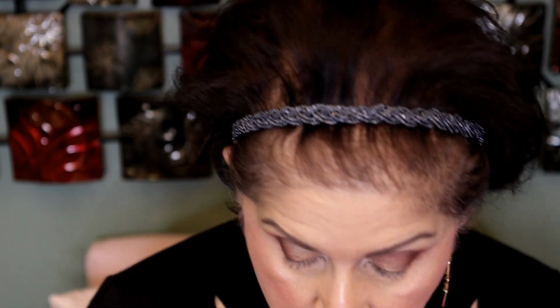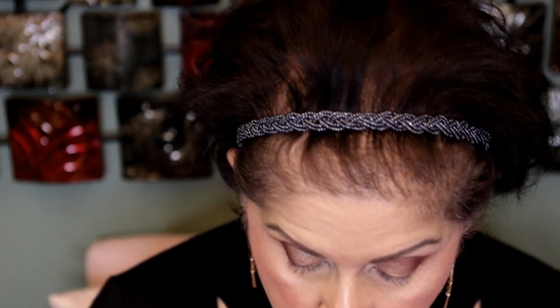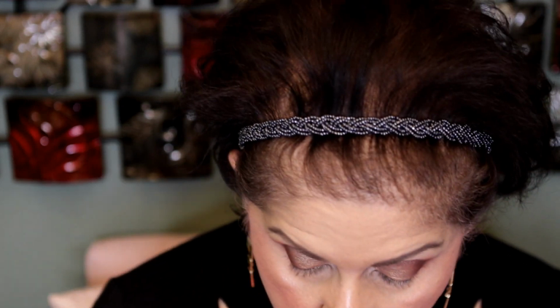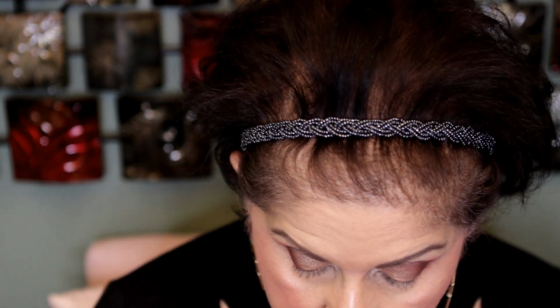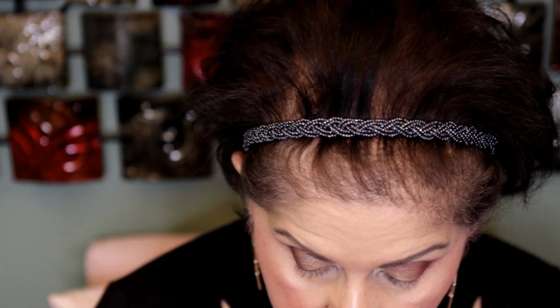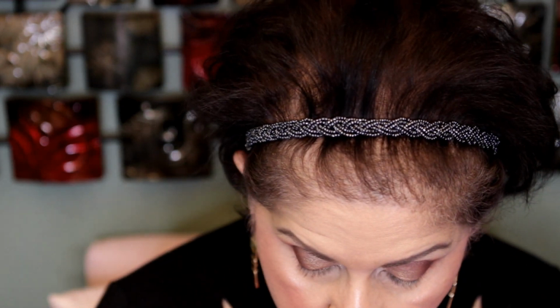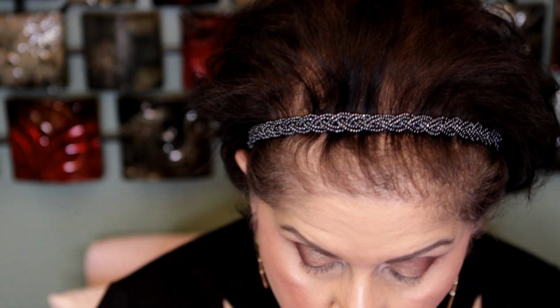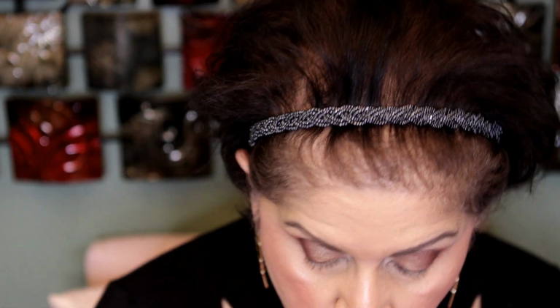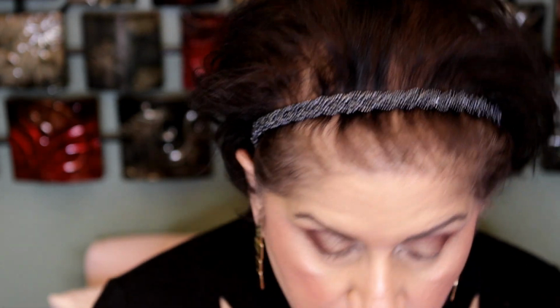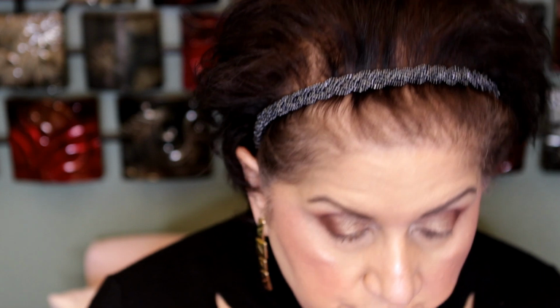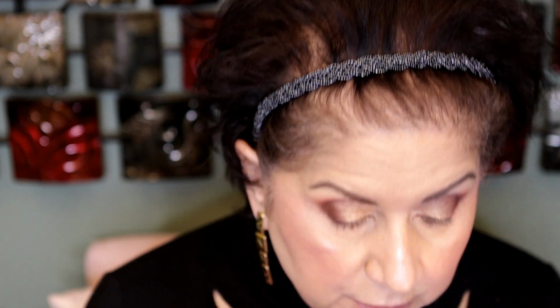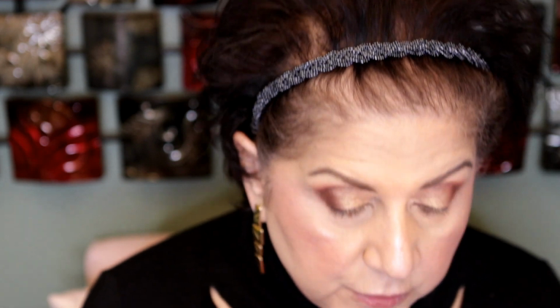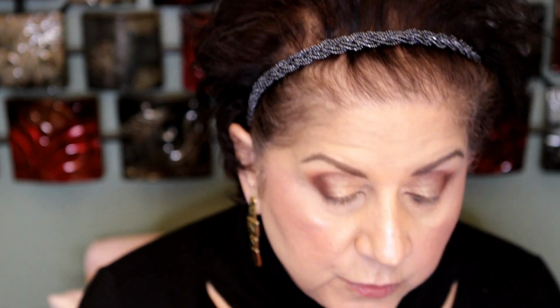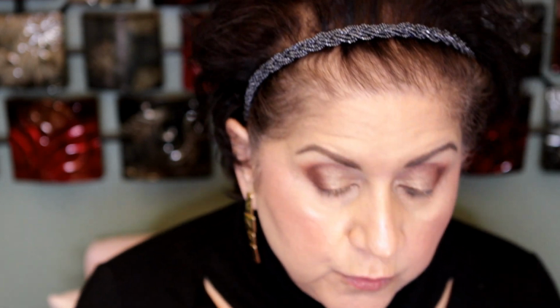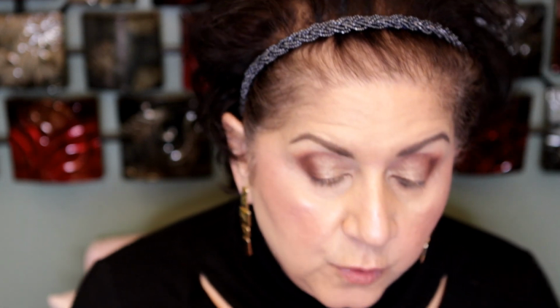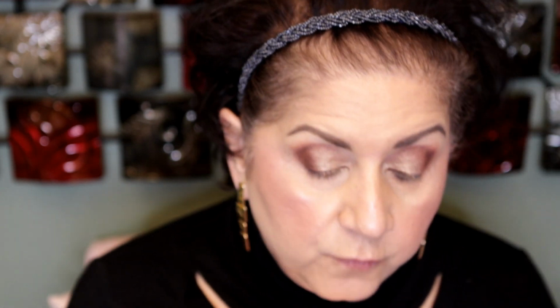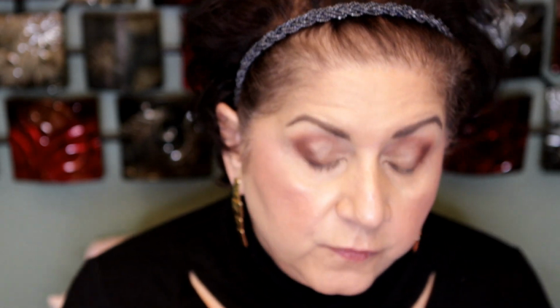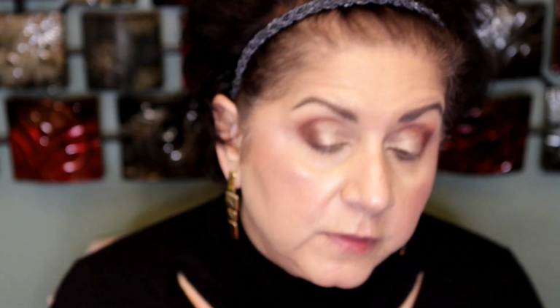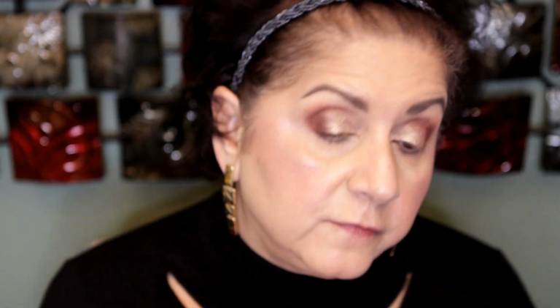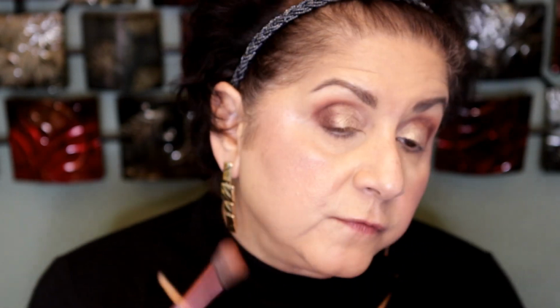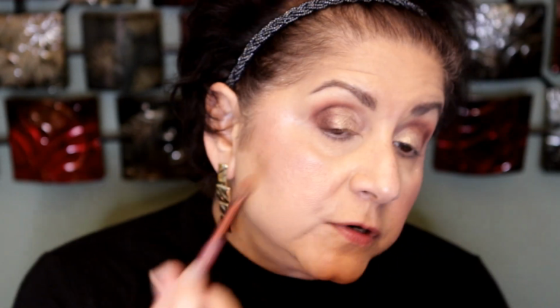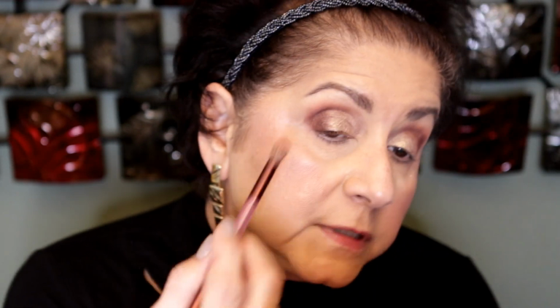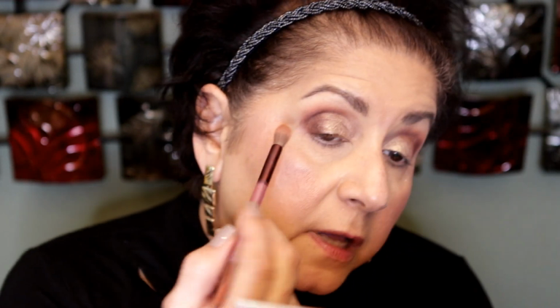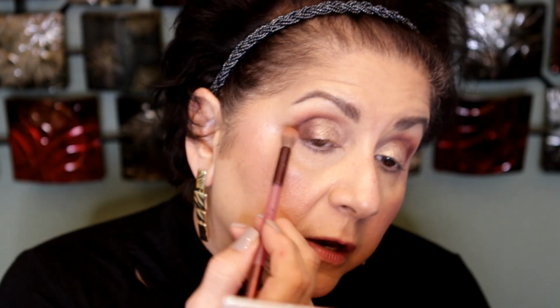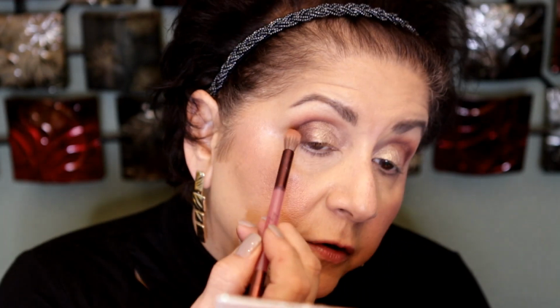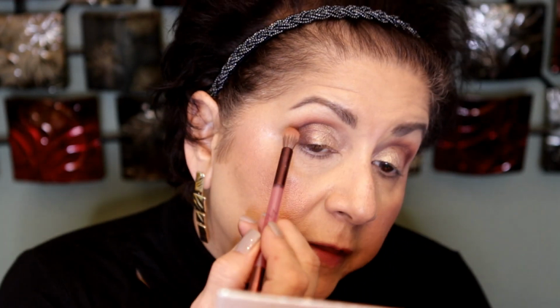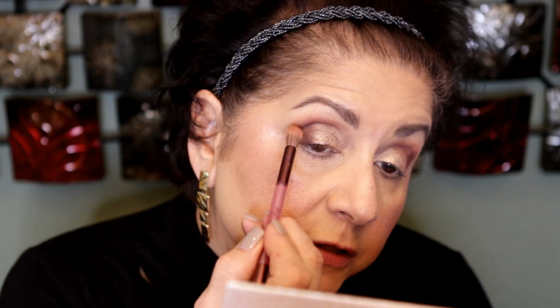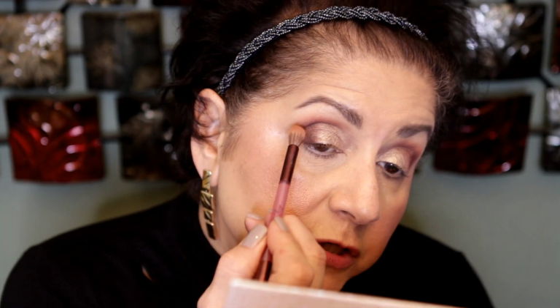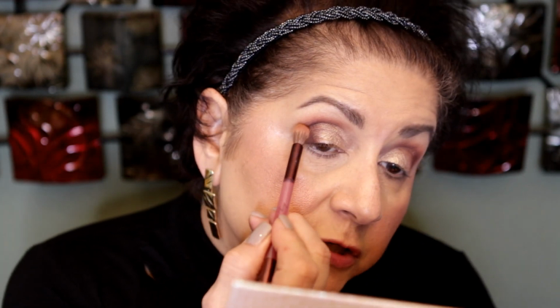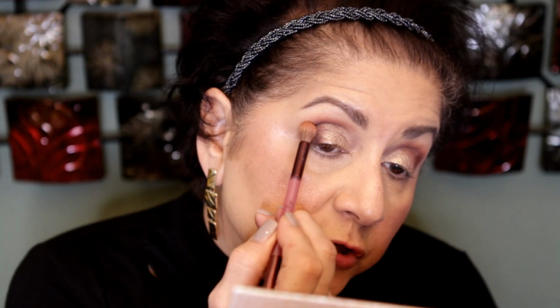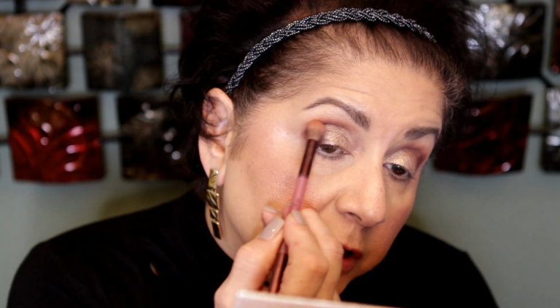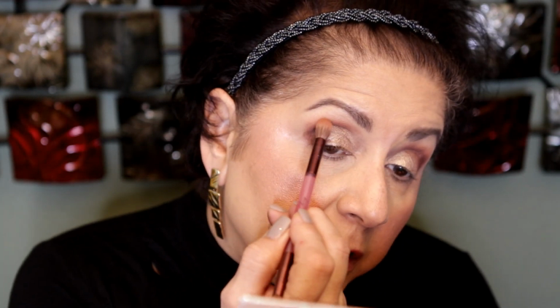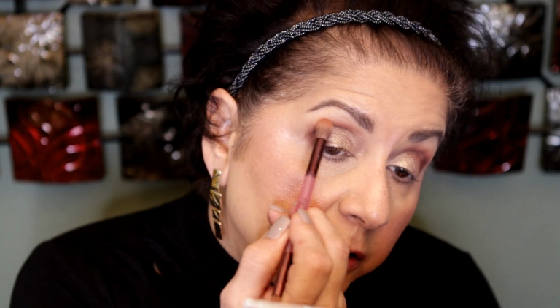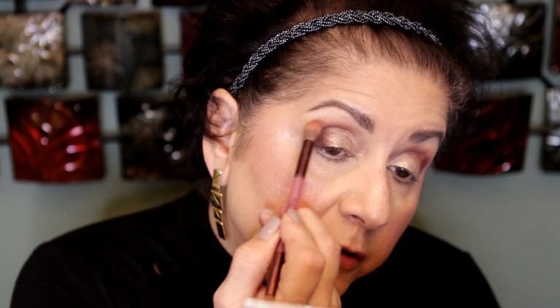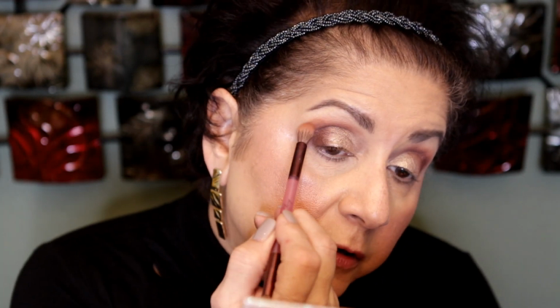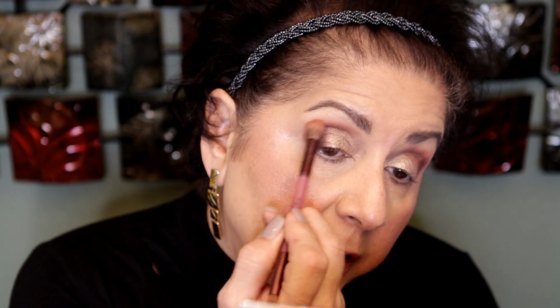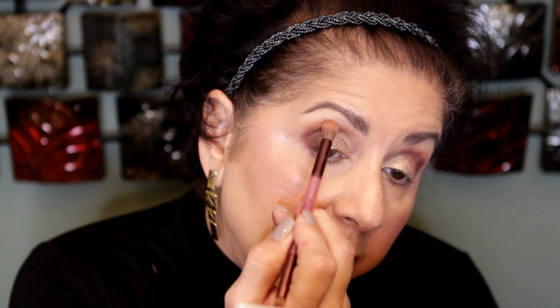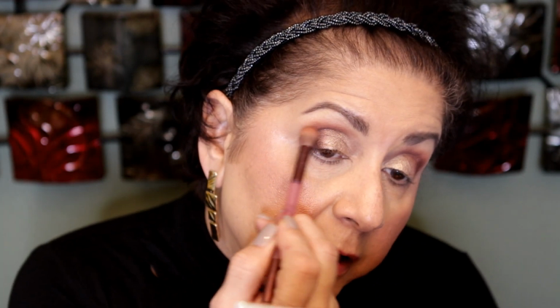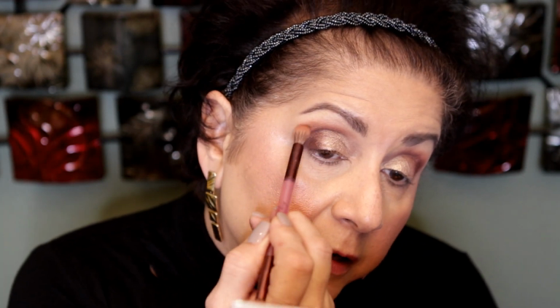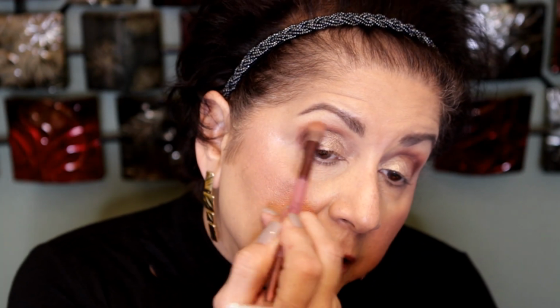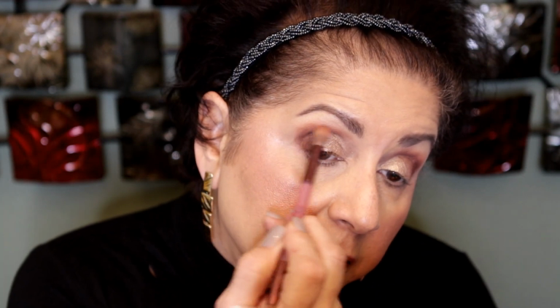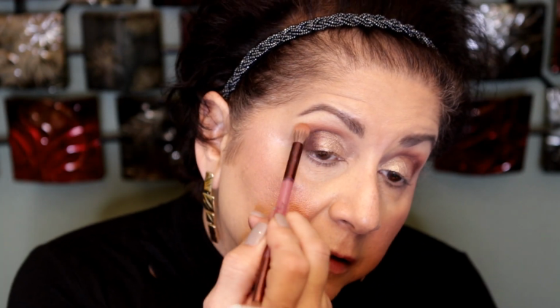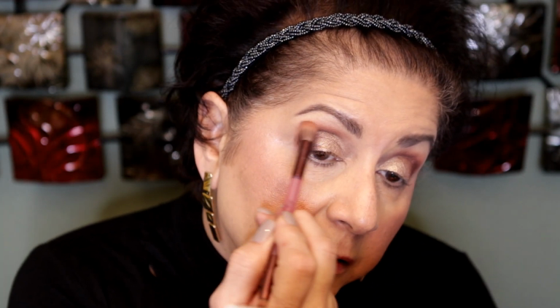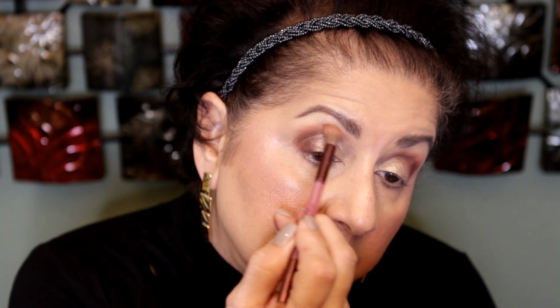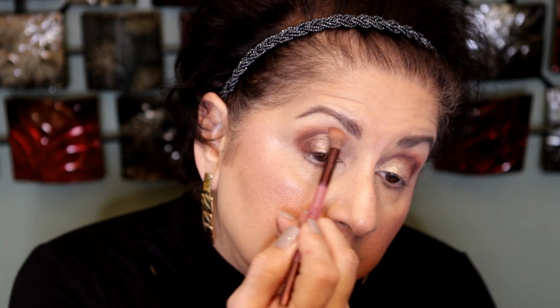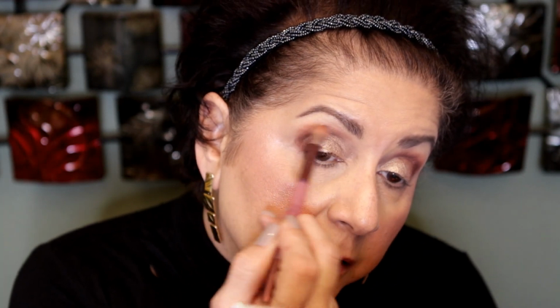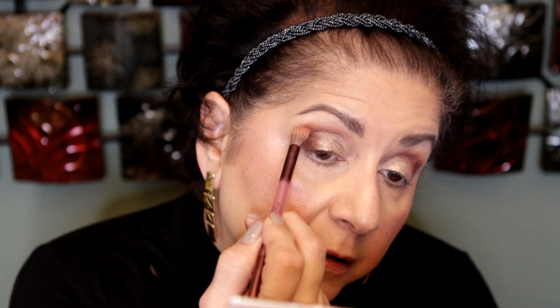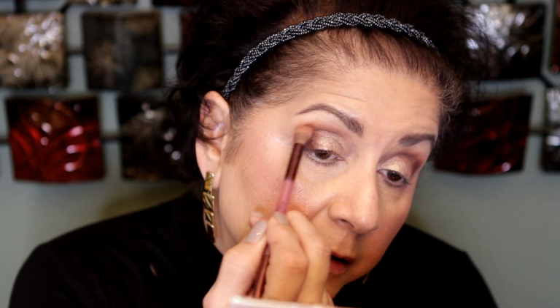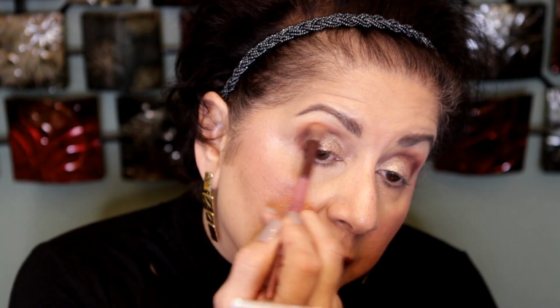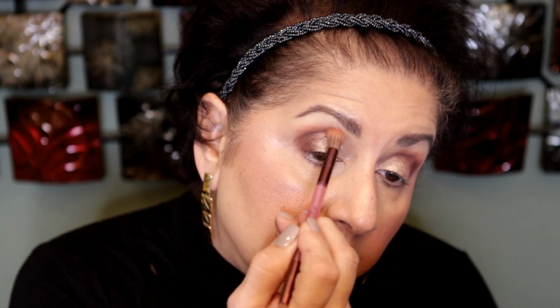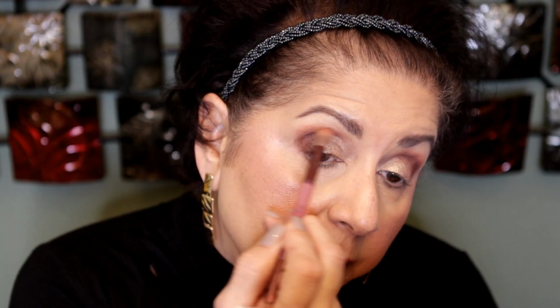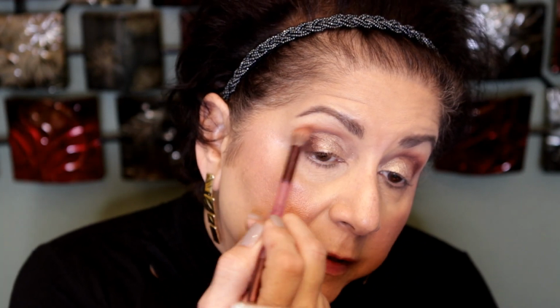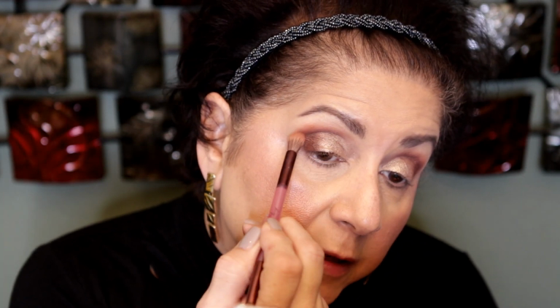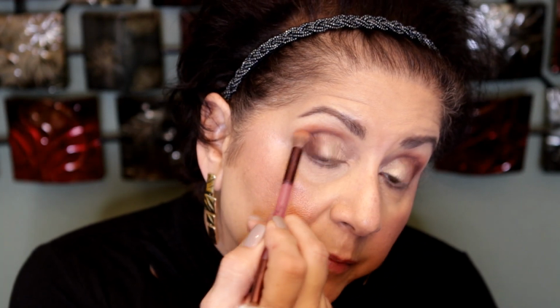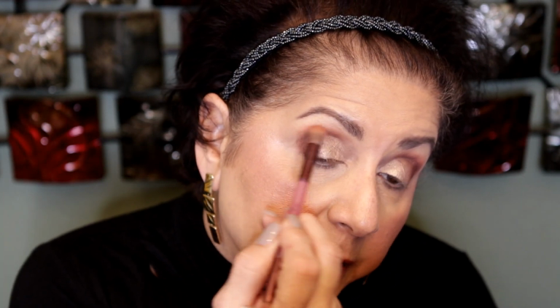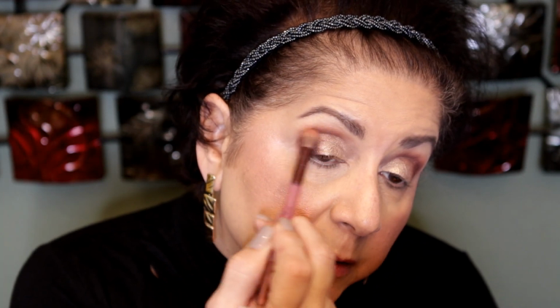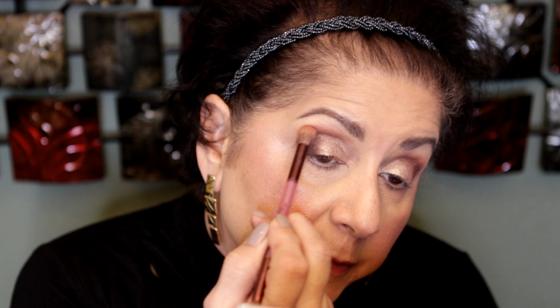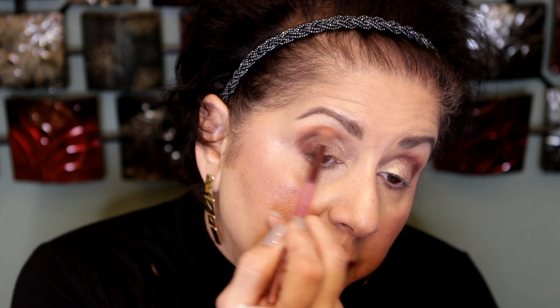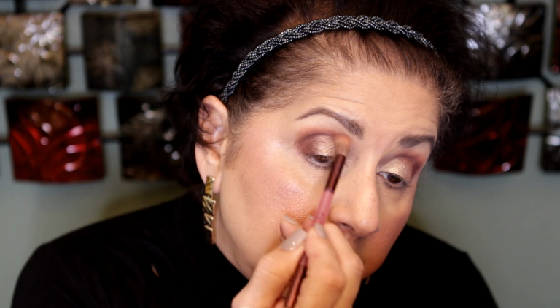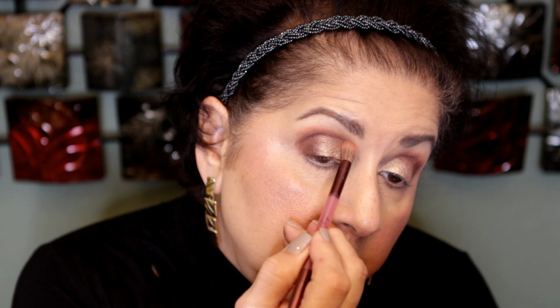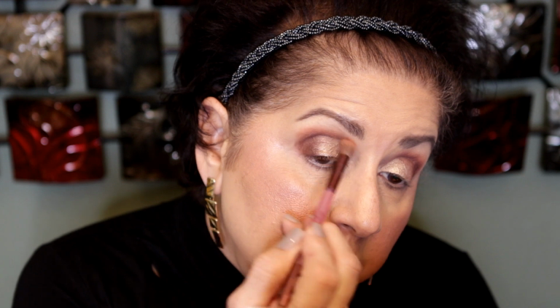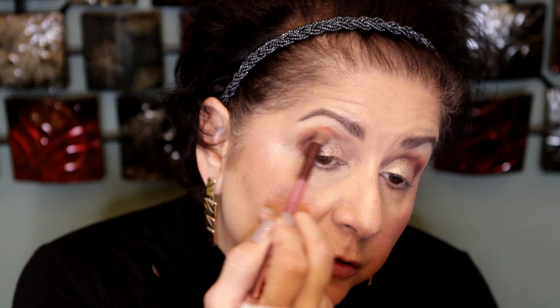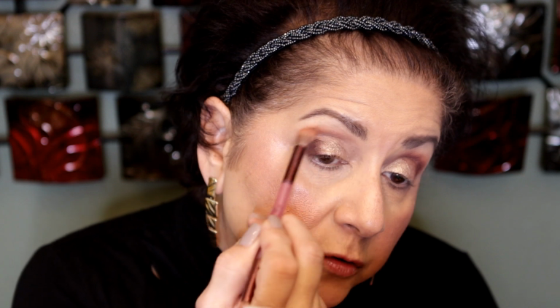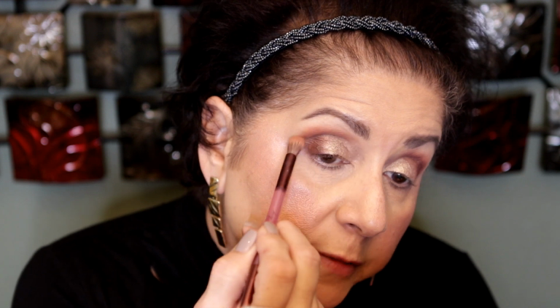I'm going to go back to that first Ginger color — oh, I think I picked up a little too much.